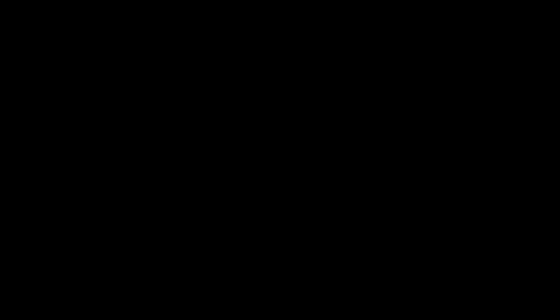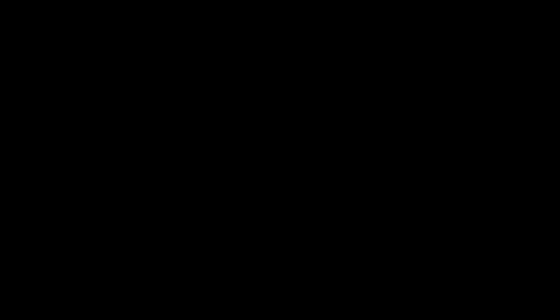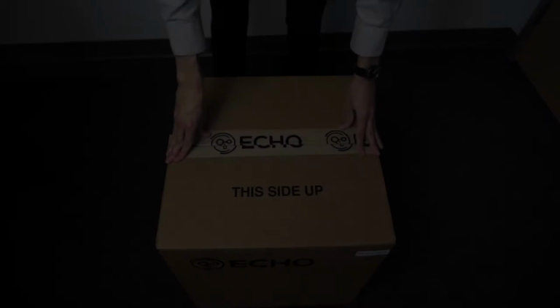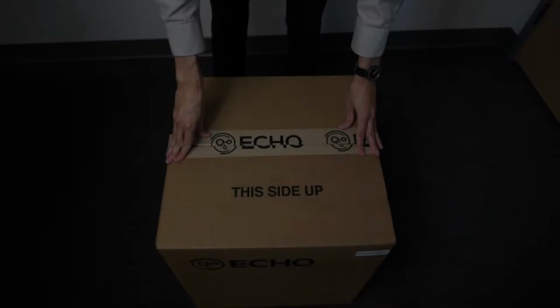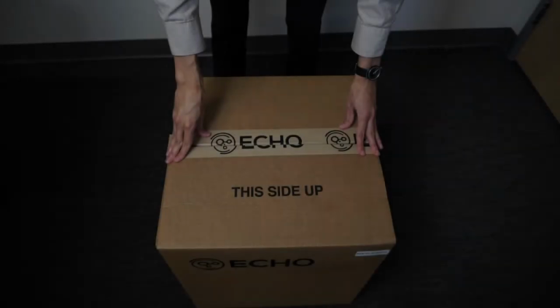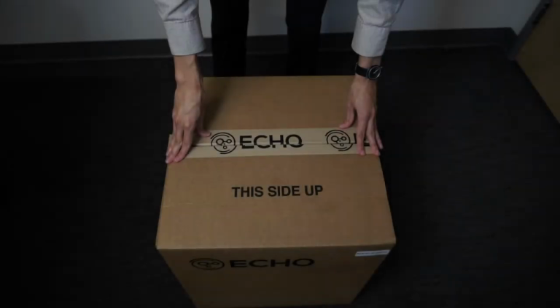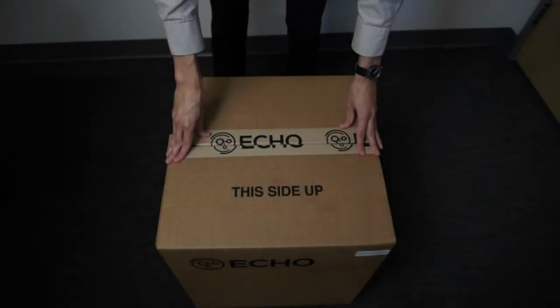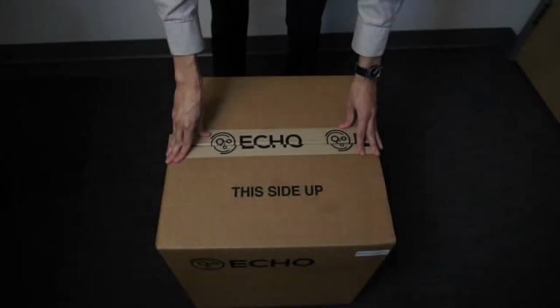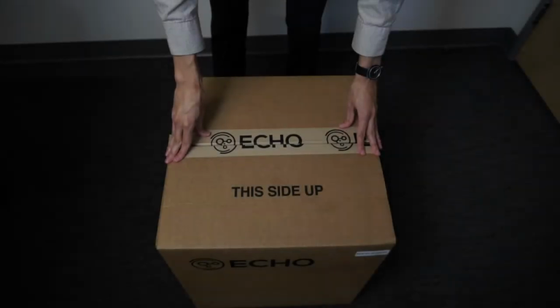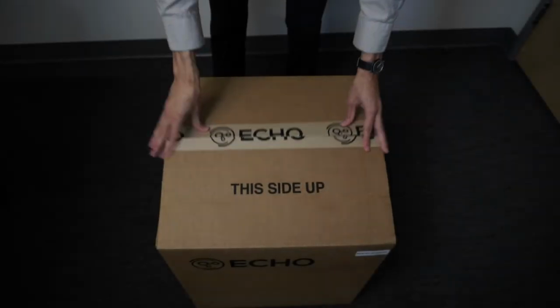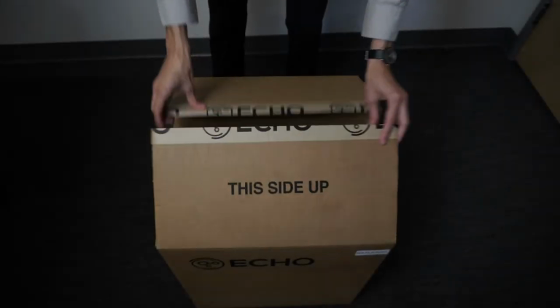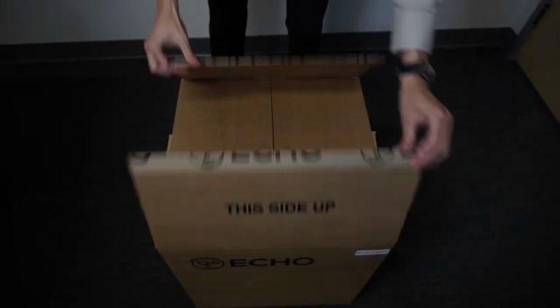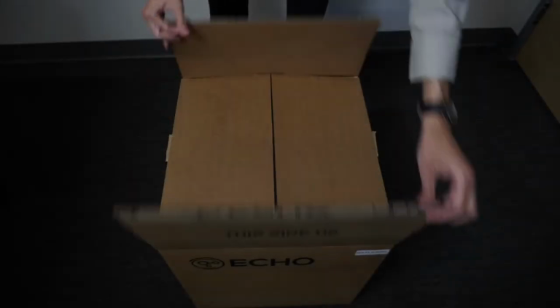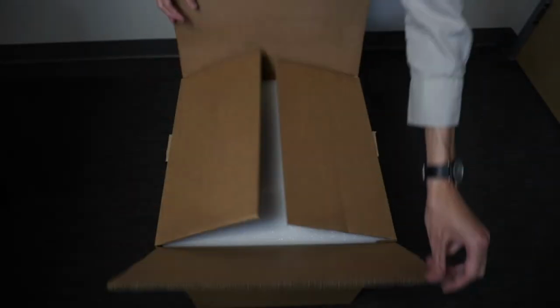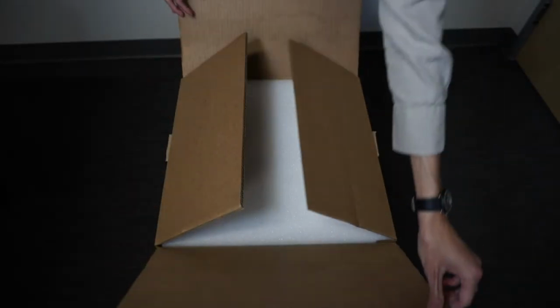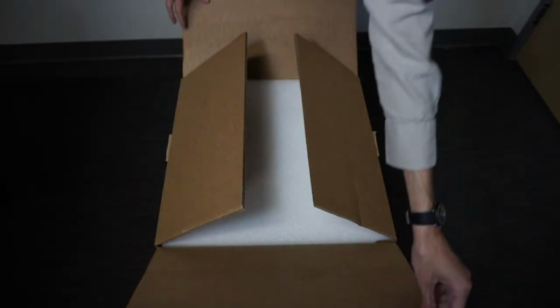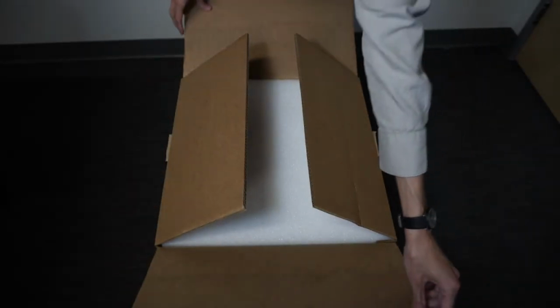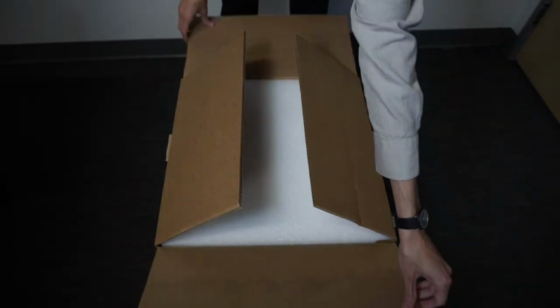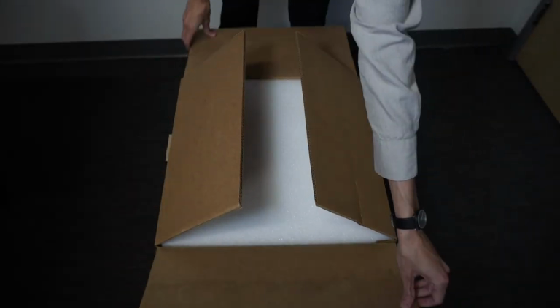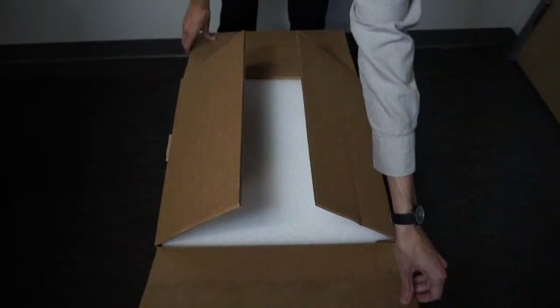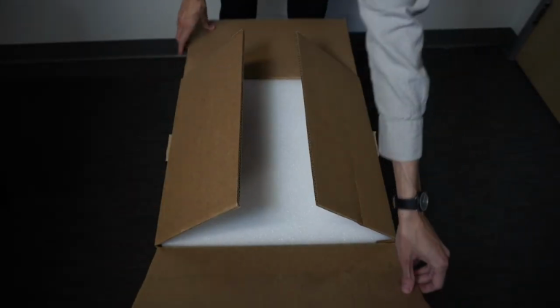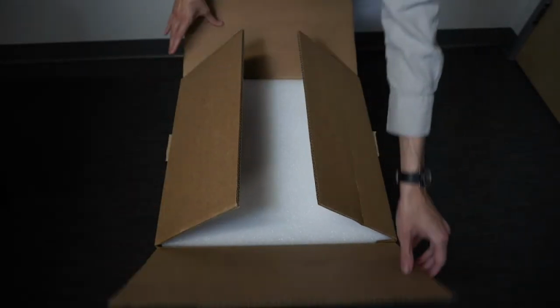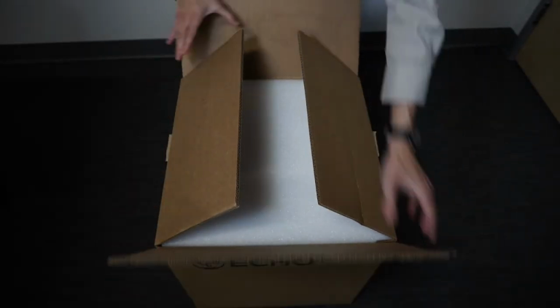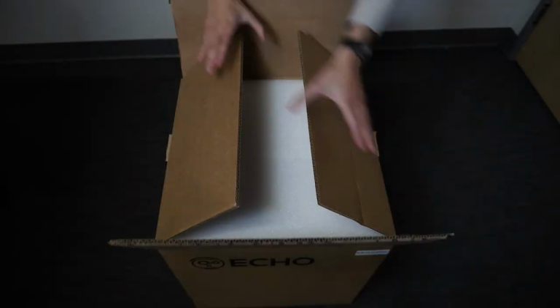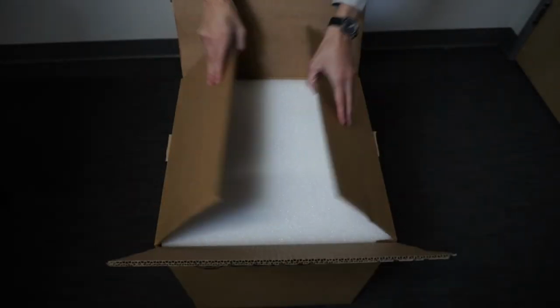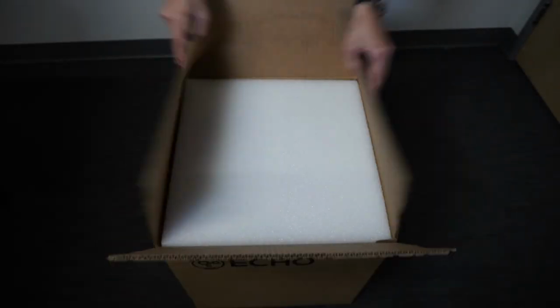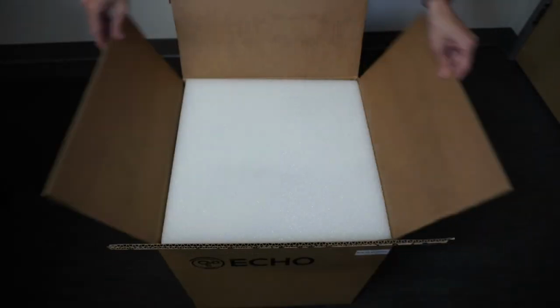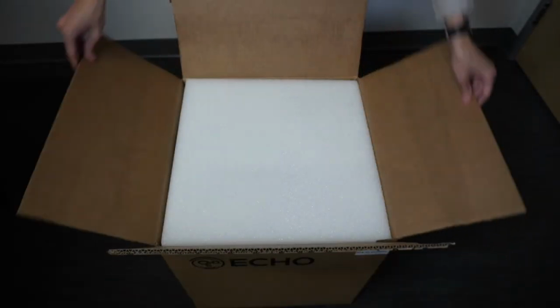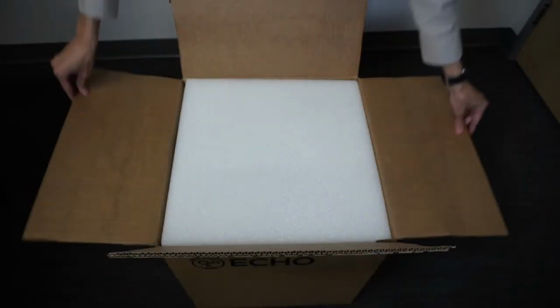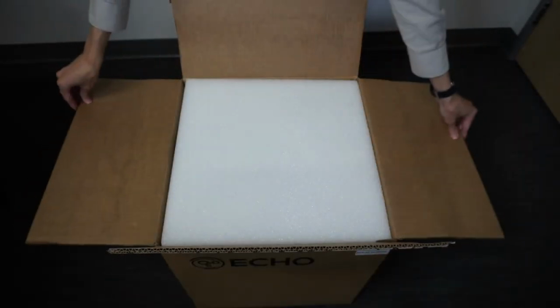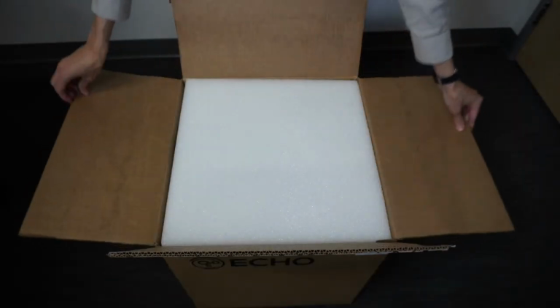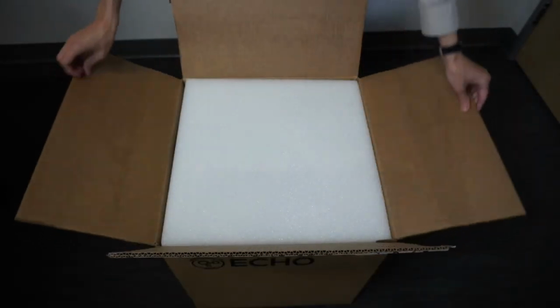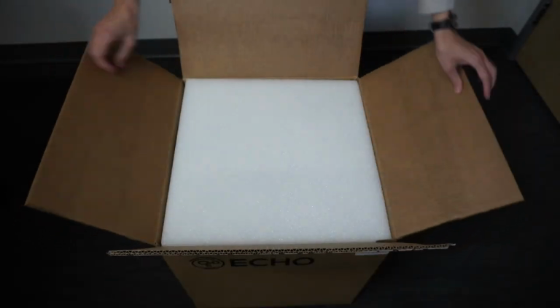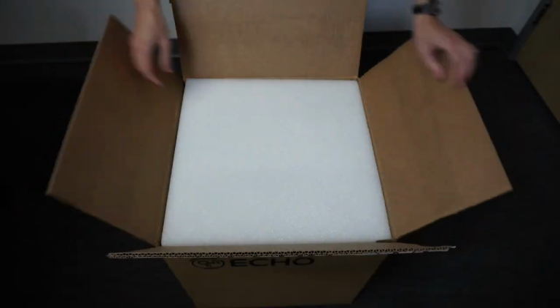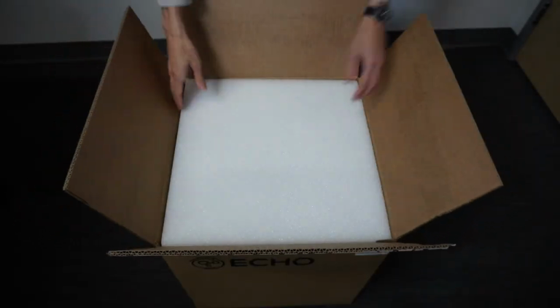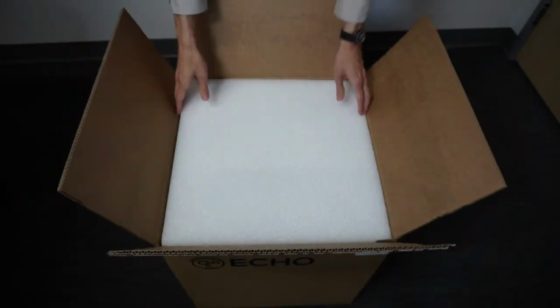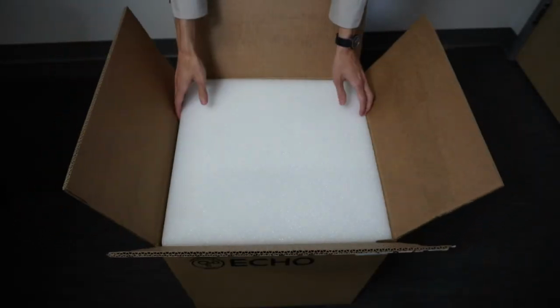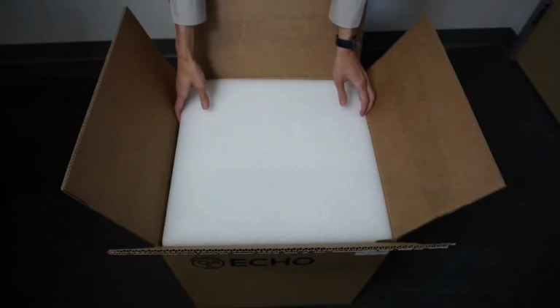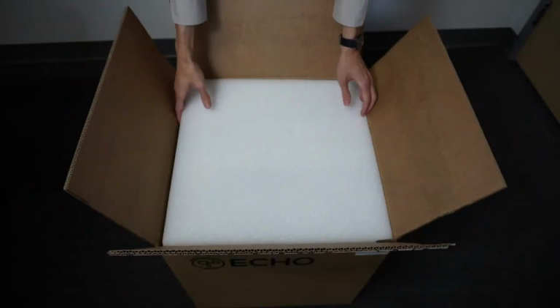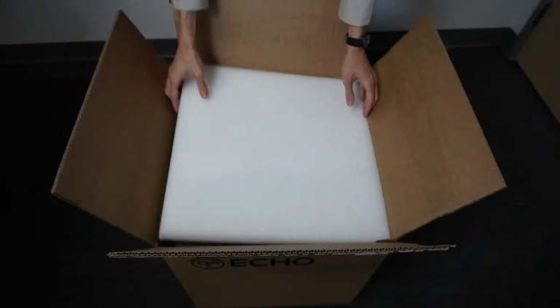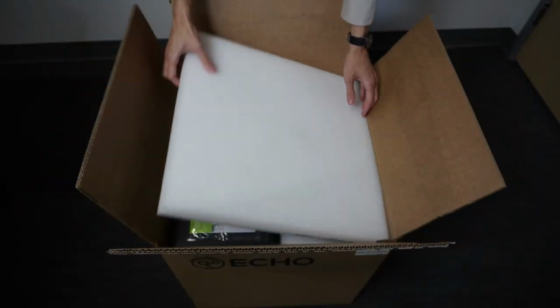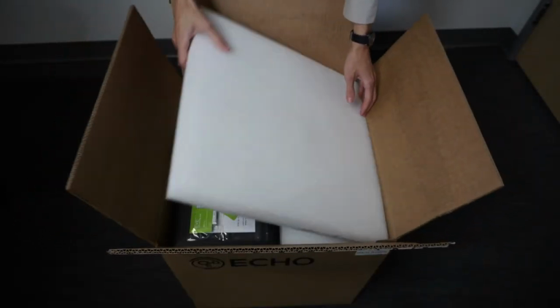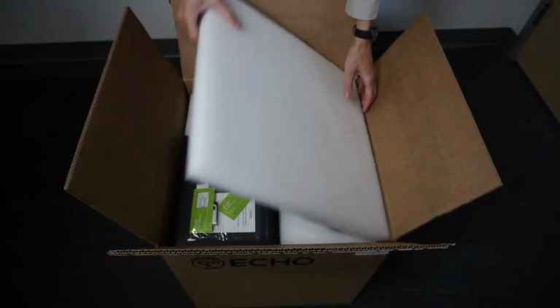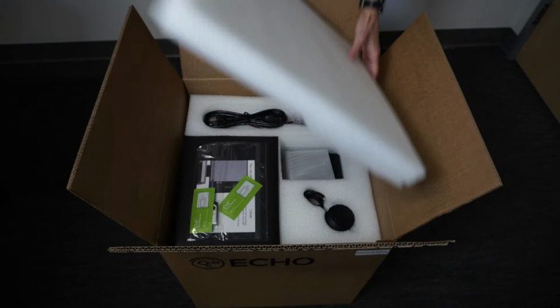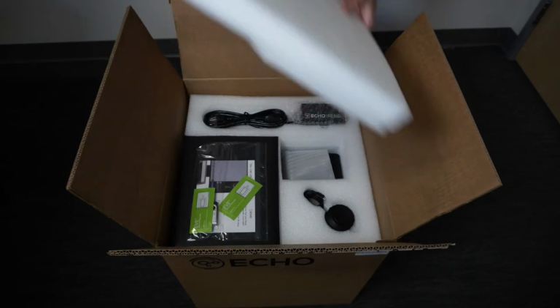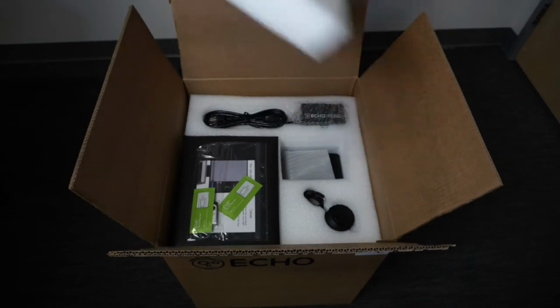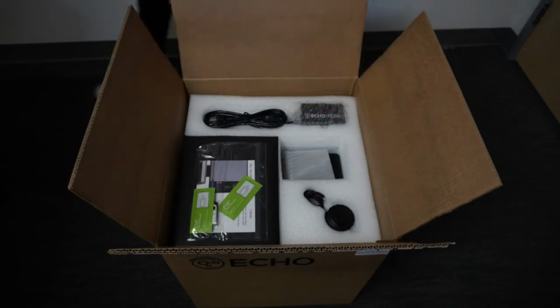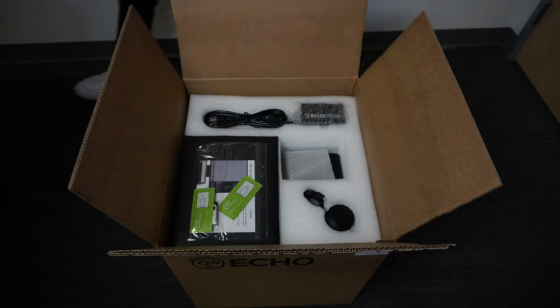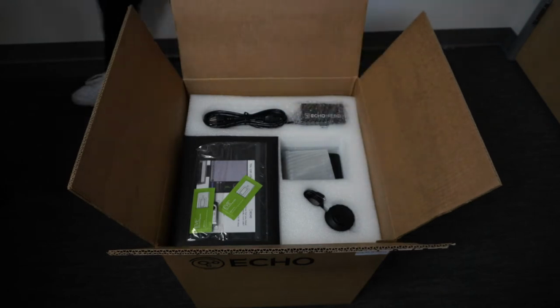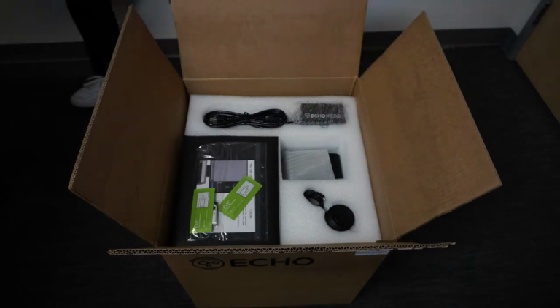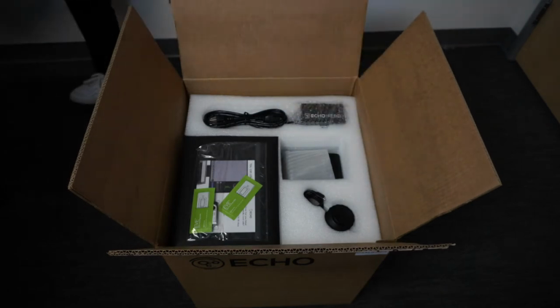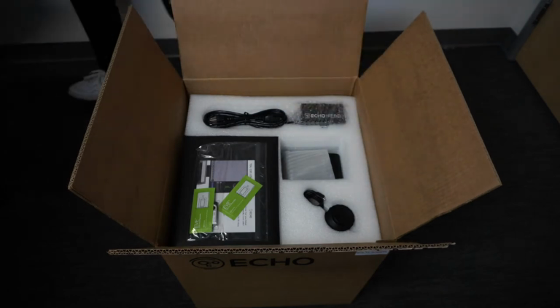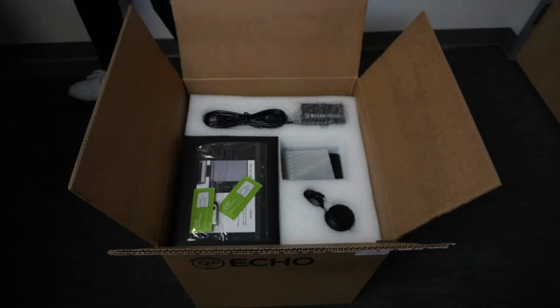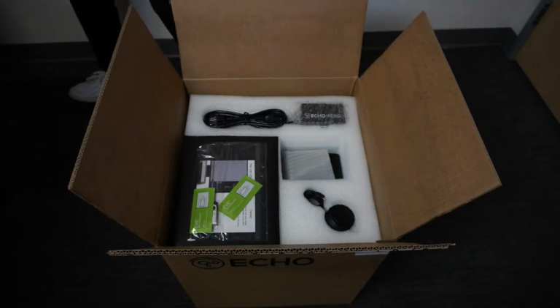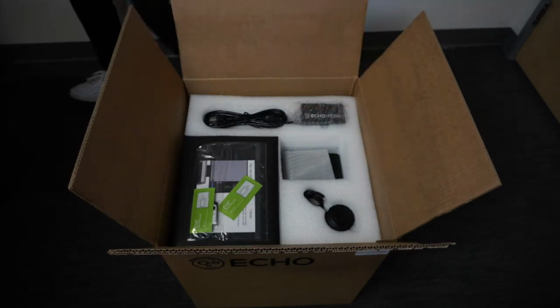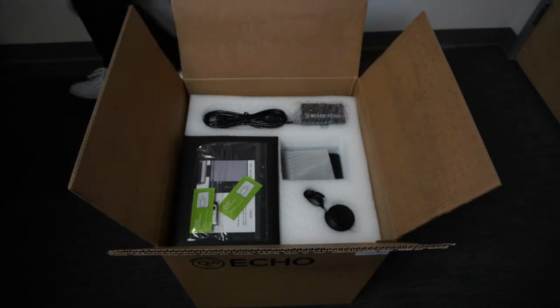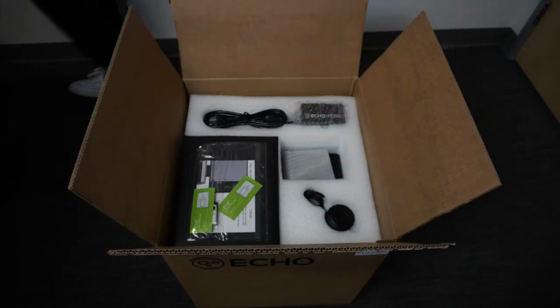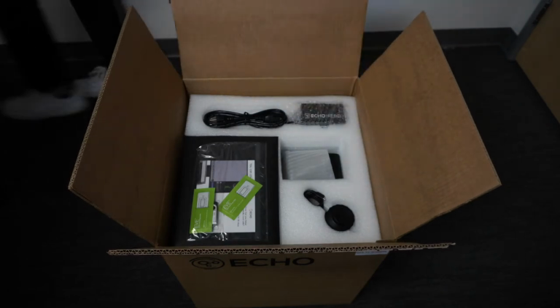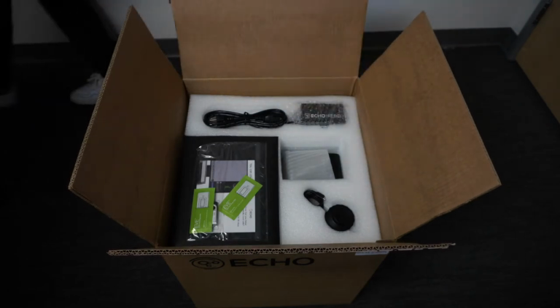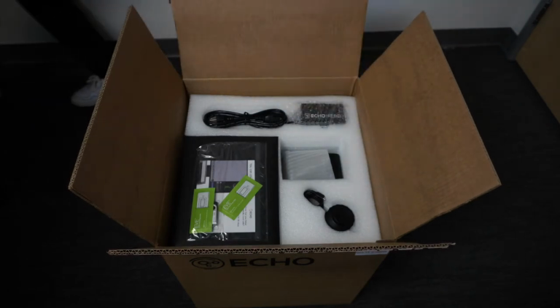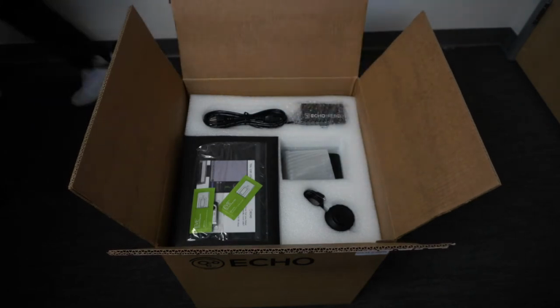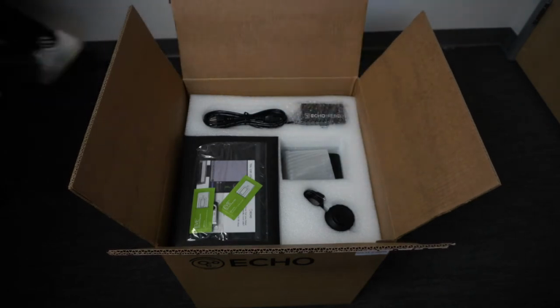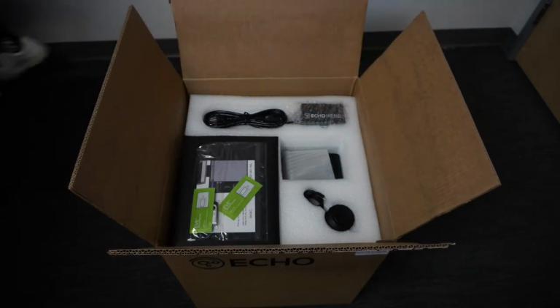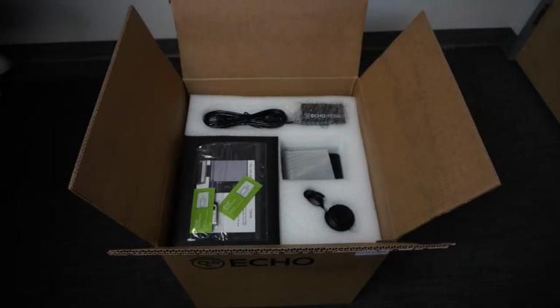You will have received your REPL in a box. If you have ordered any additional accessories, you will have a second box. Let's unpack them.